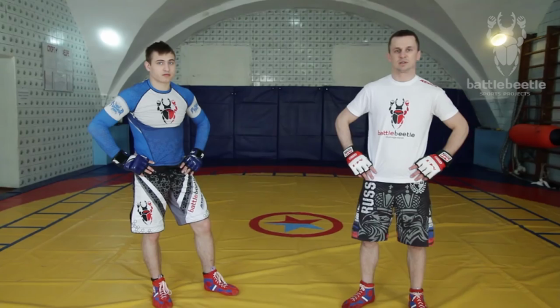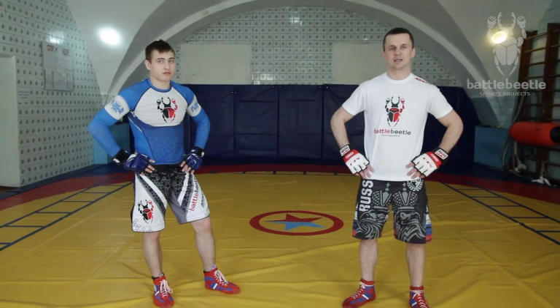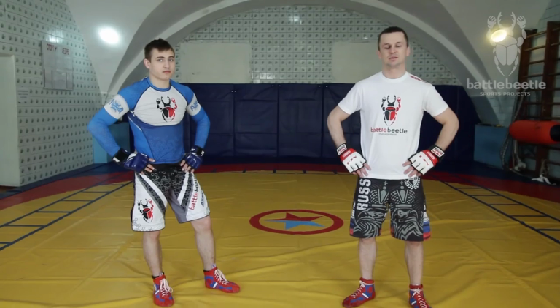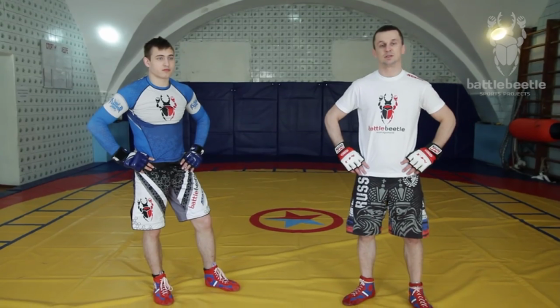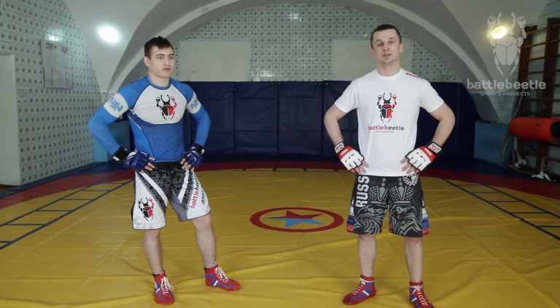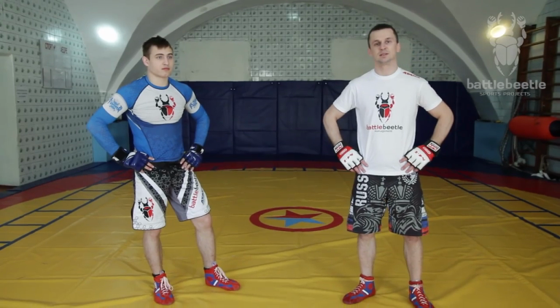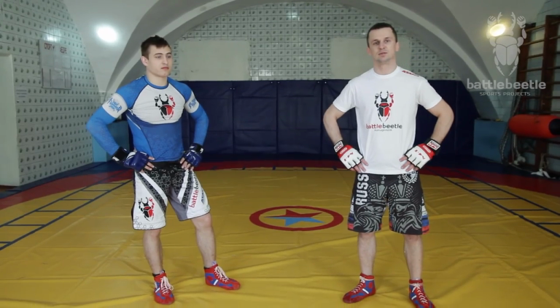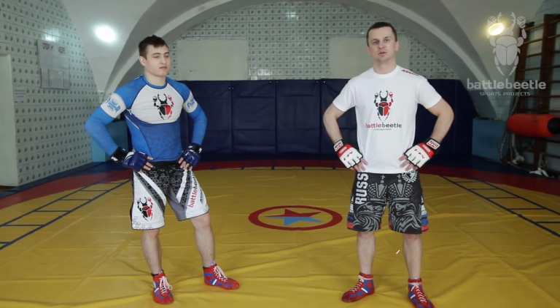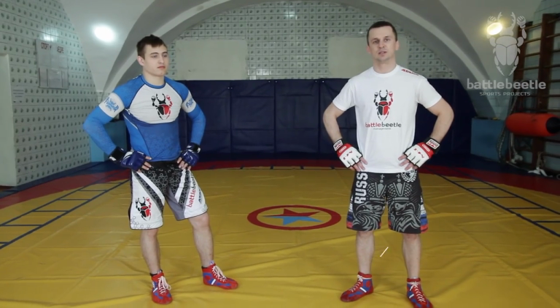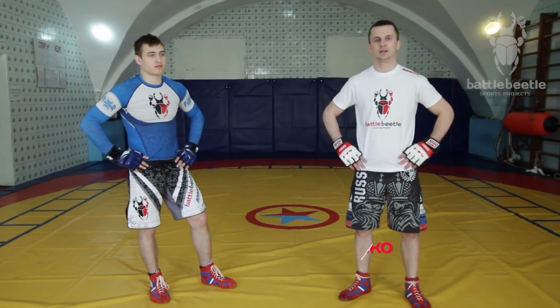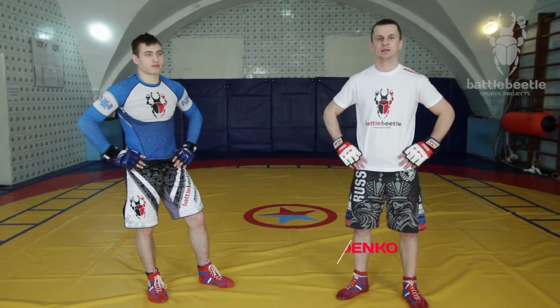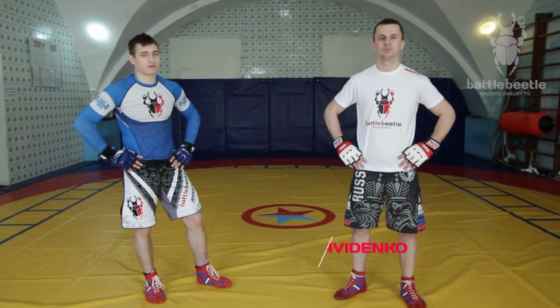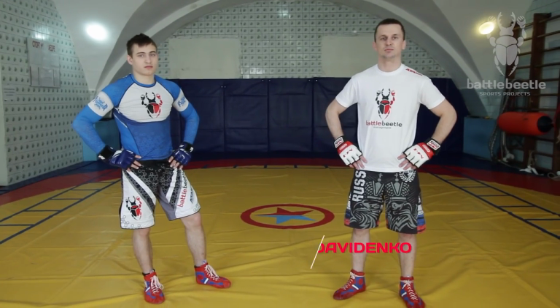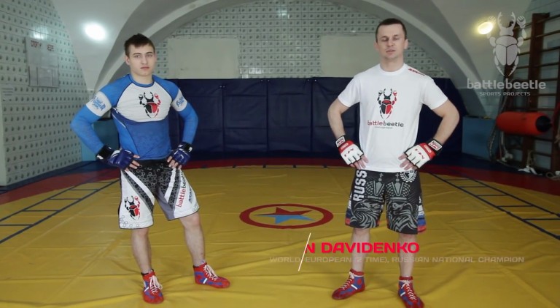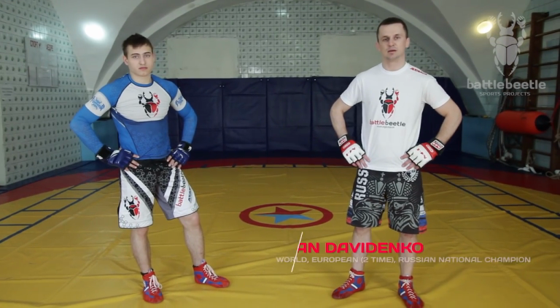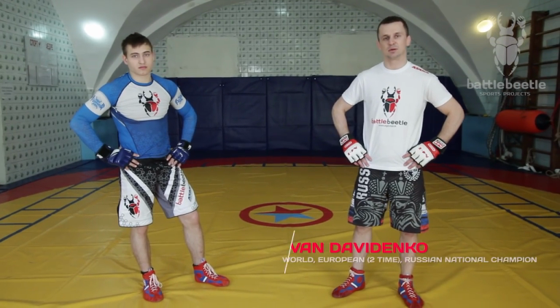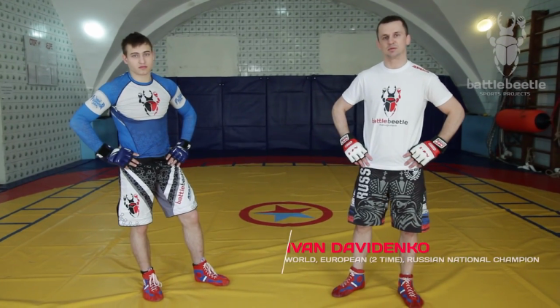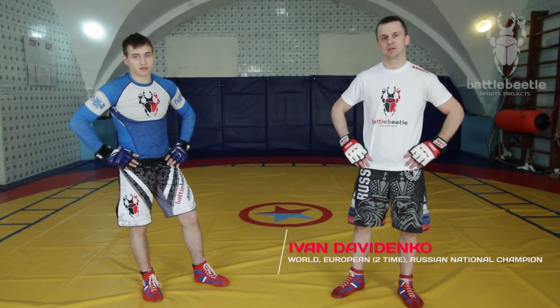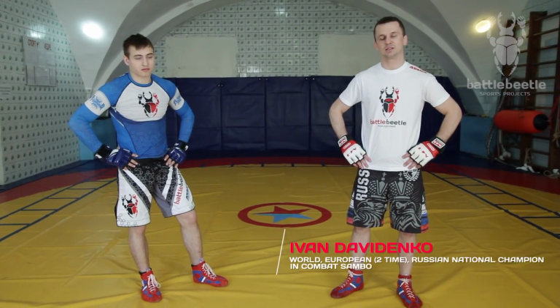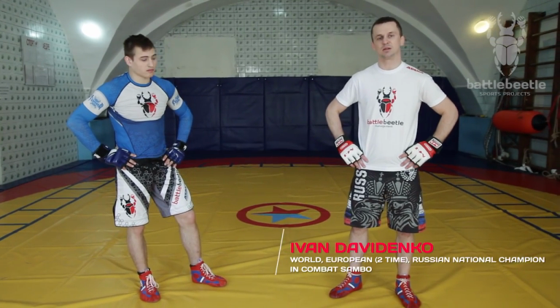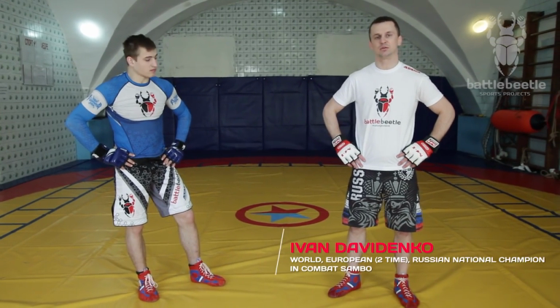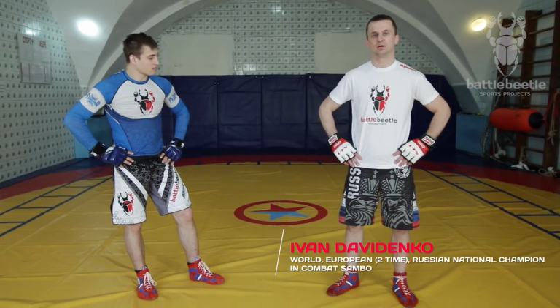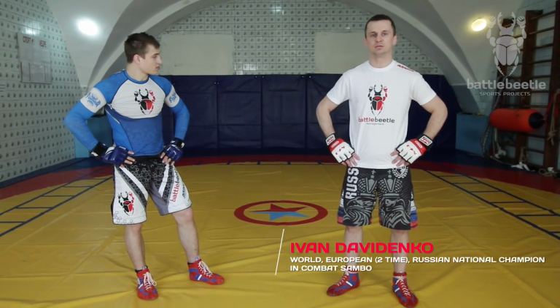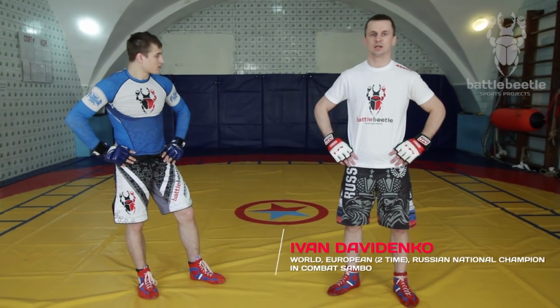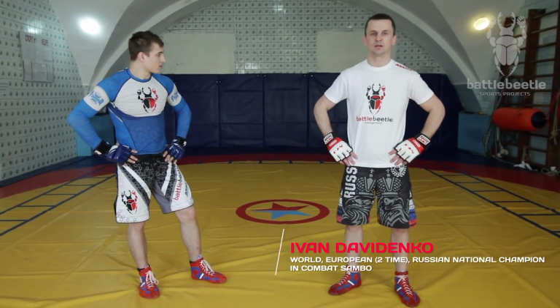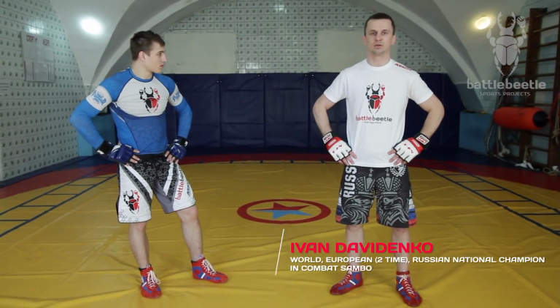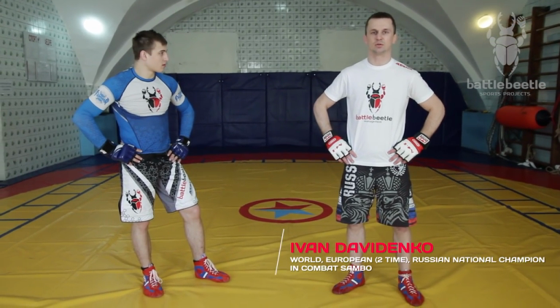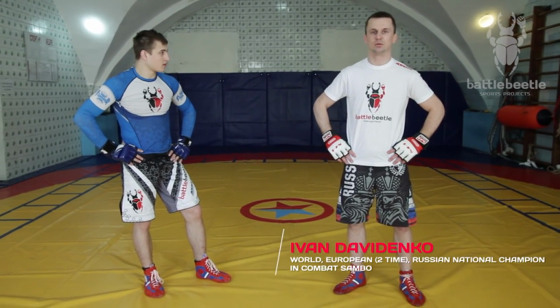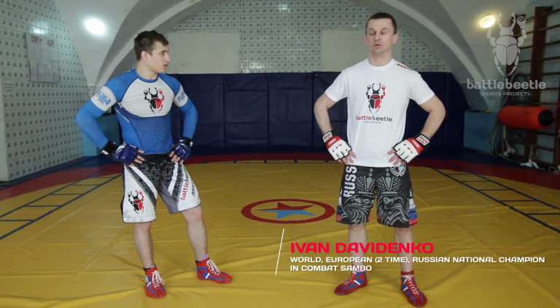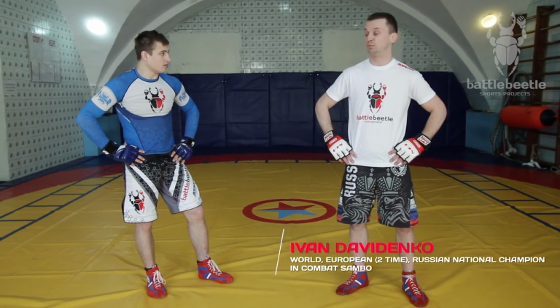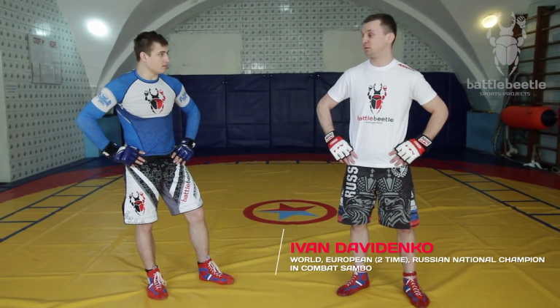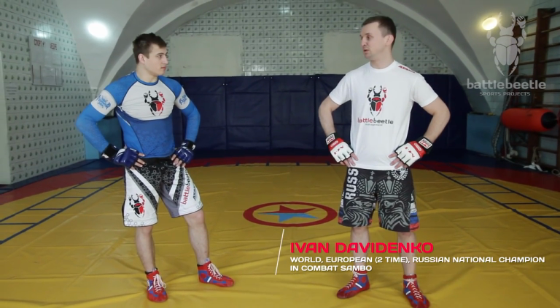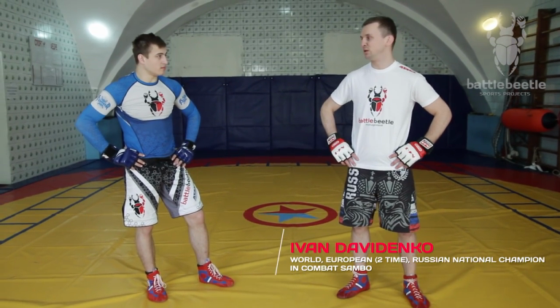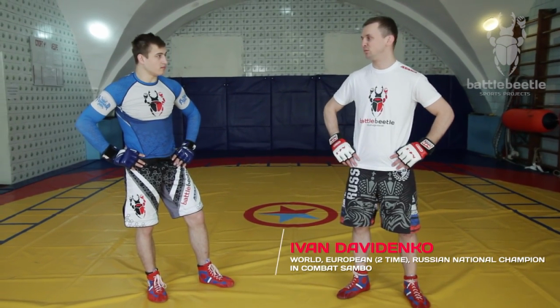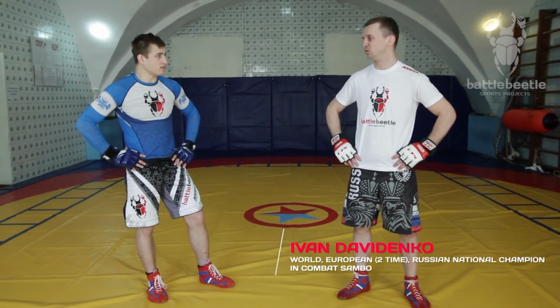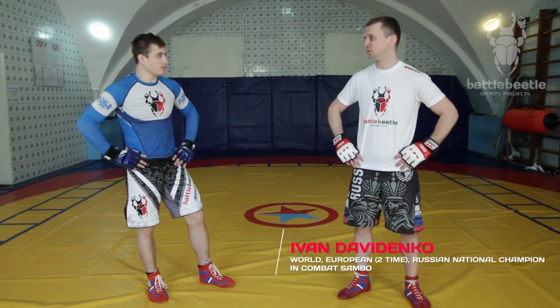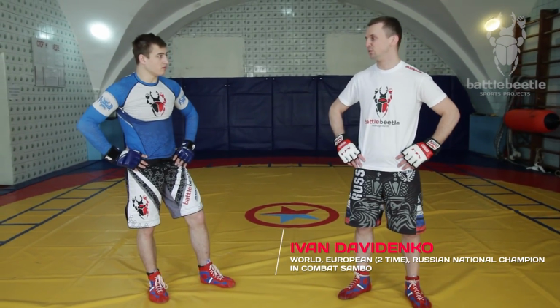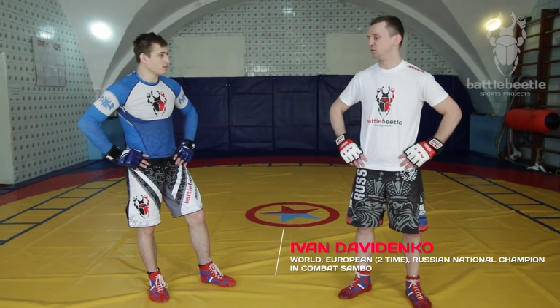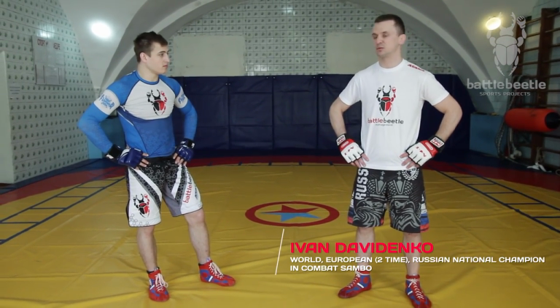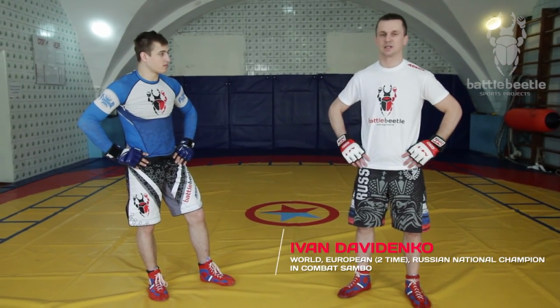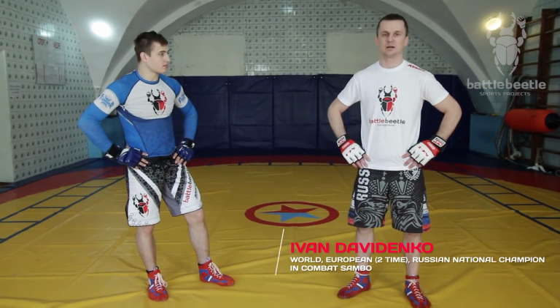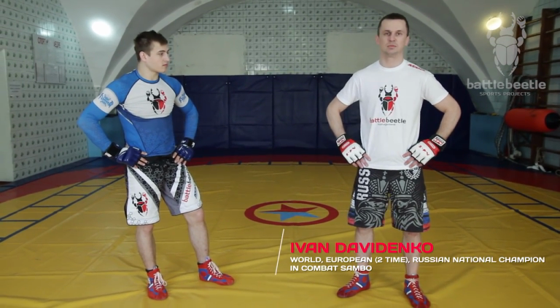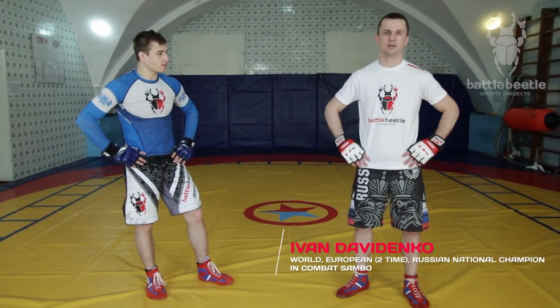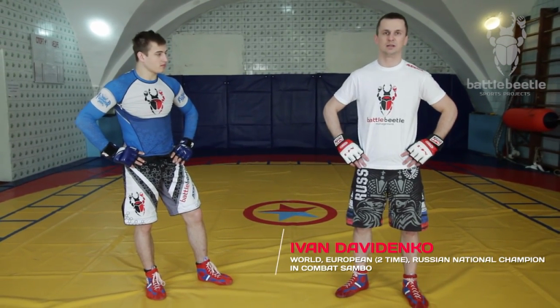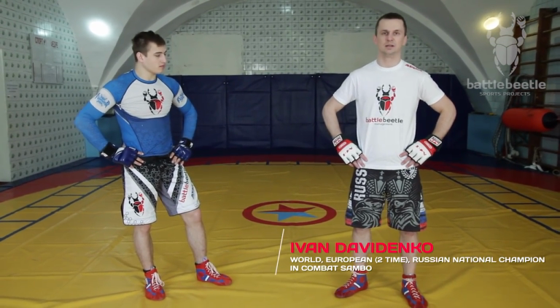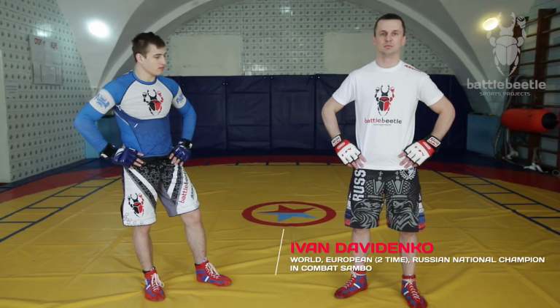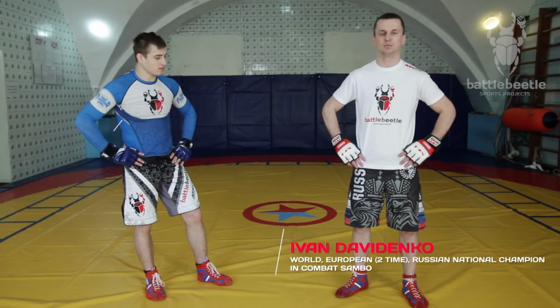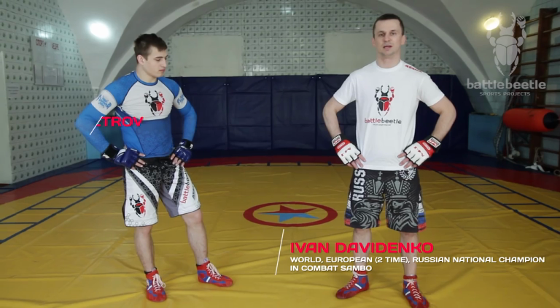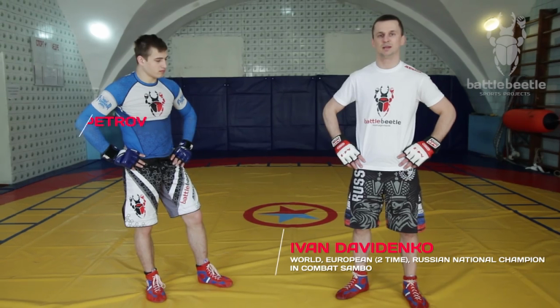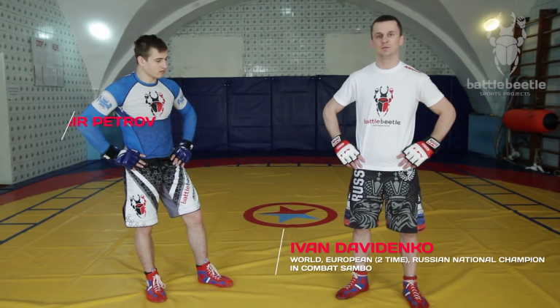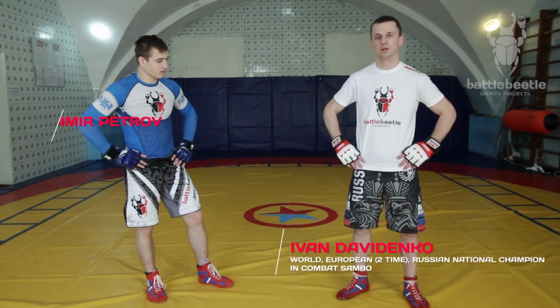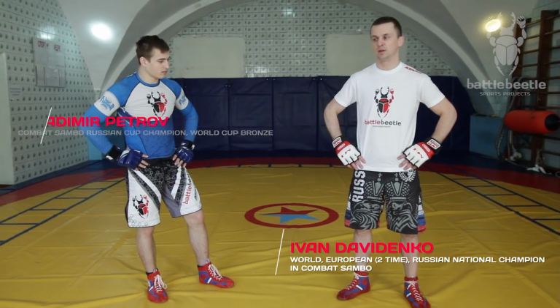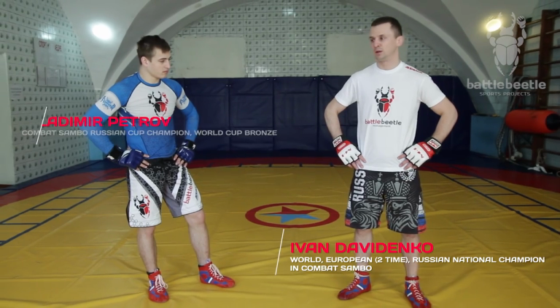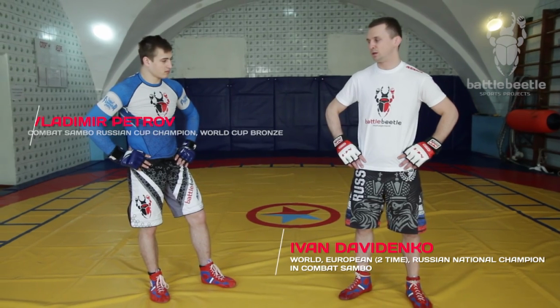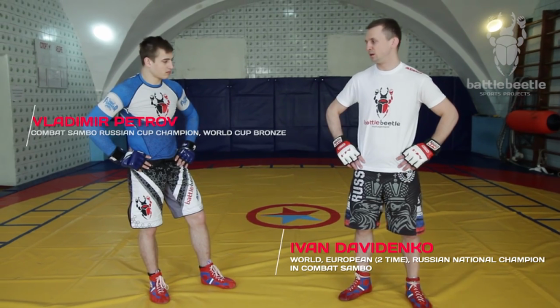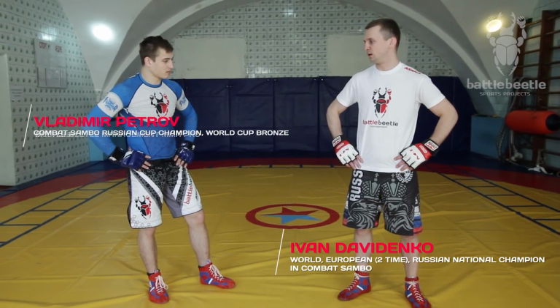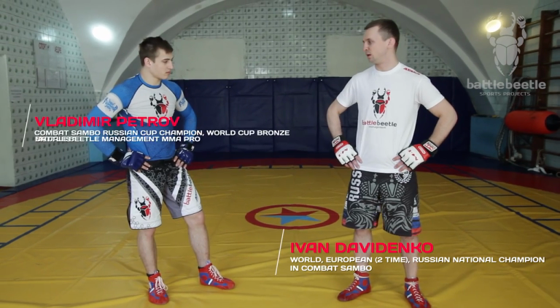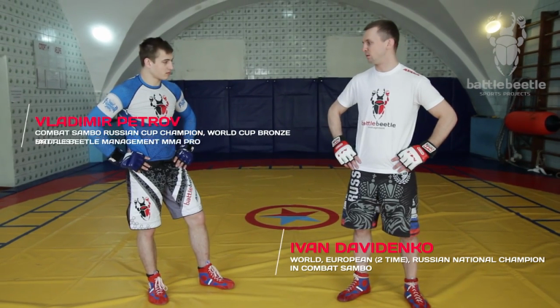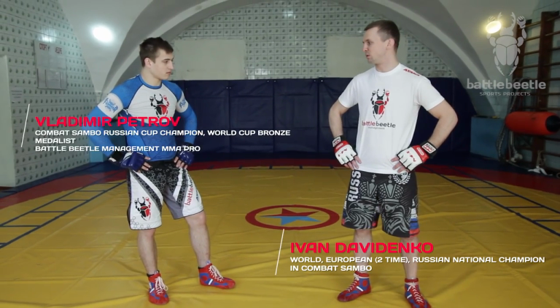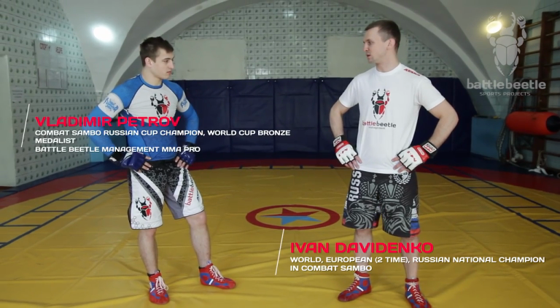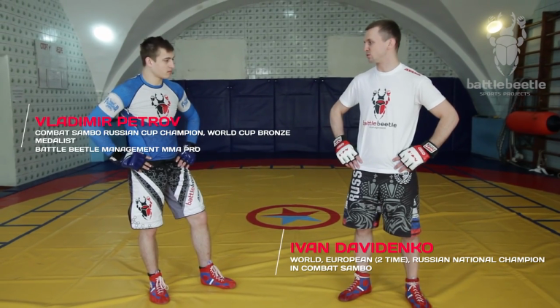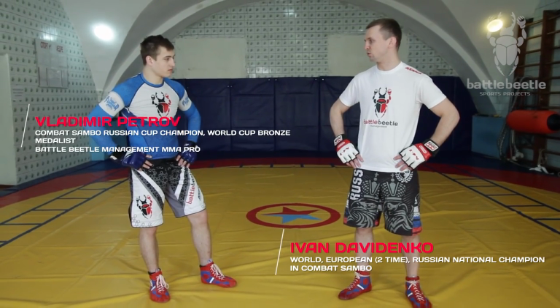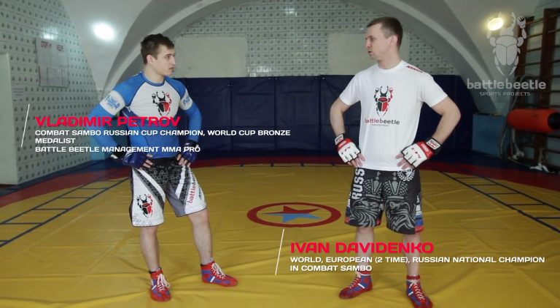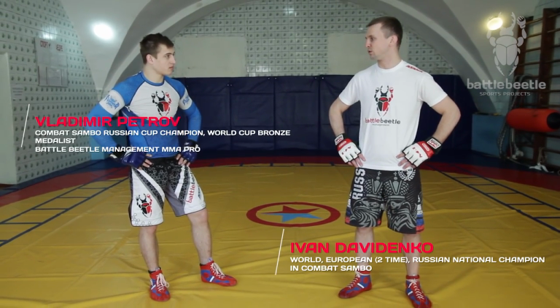Hi everyone, today I'll show you the technique that can be applied in combat sambo and MMA. It's a variation of the leg pick takedown.